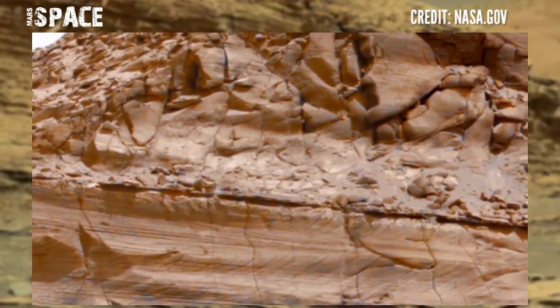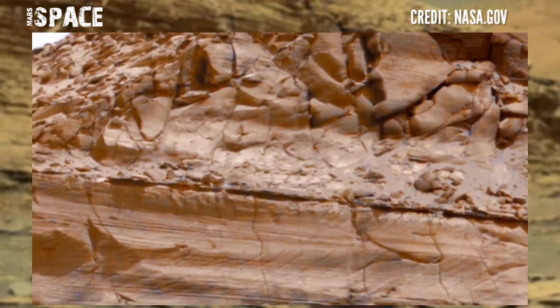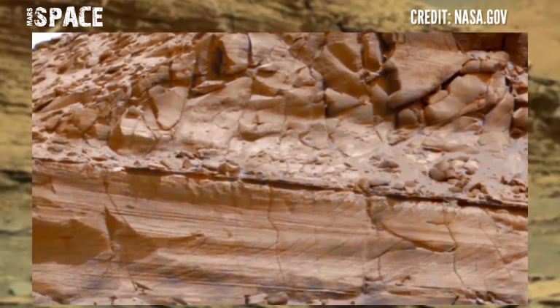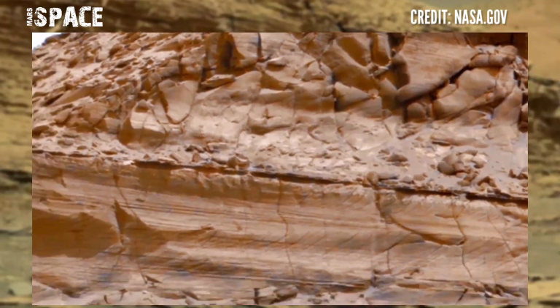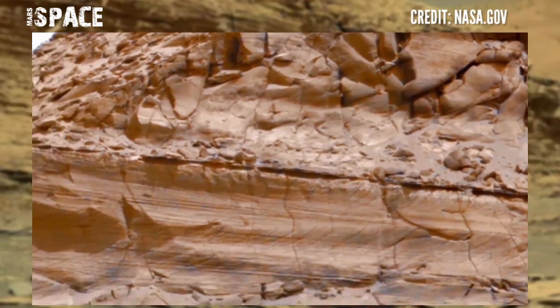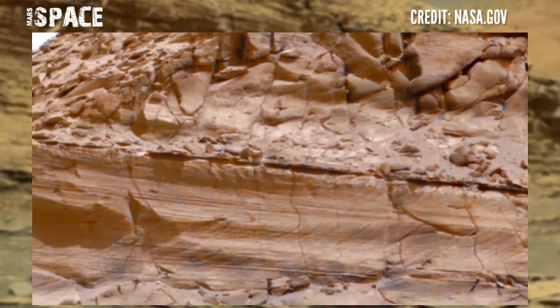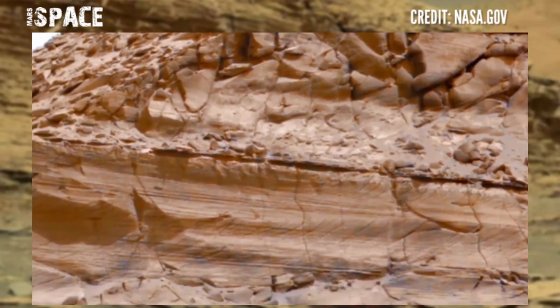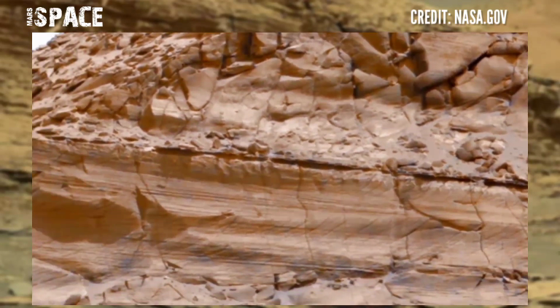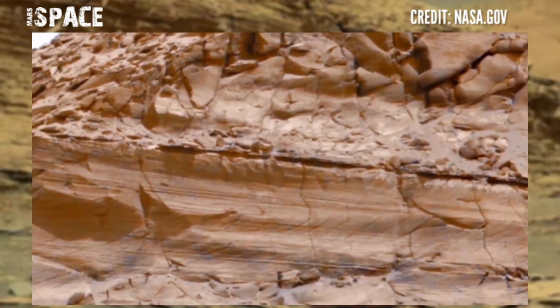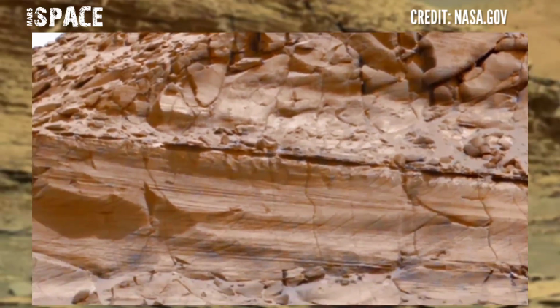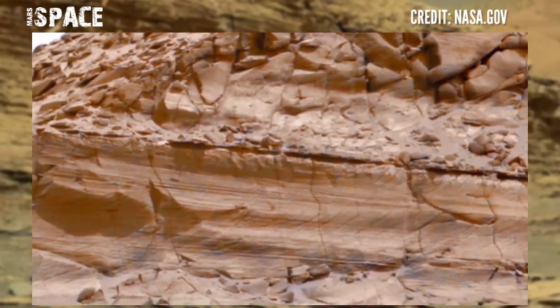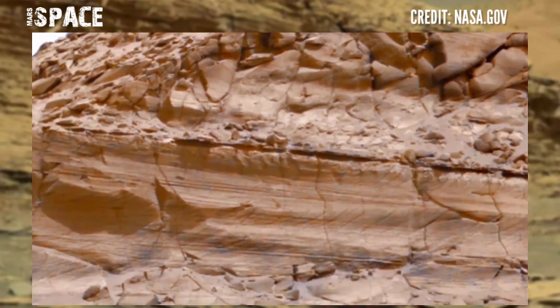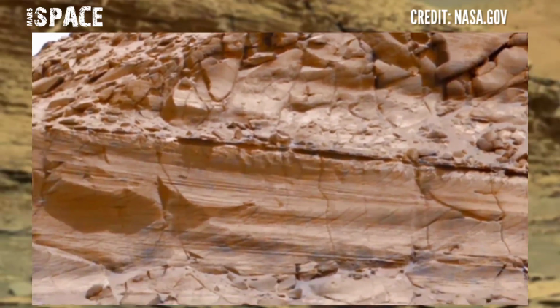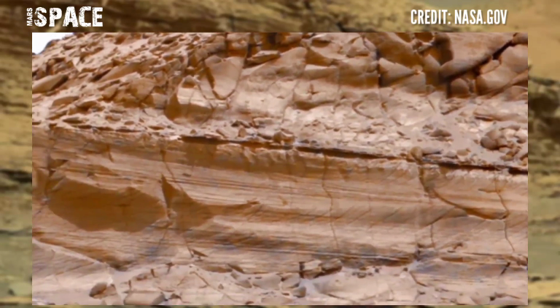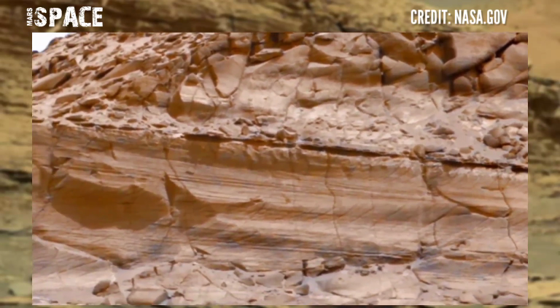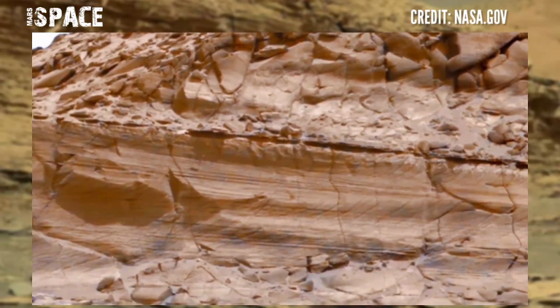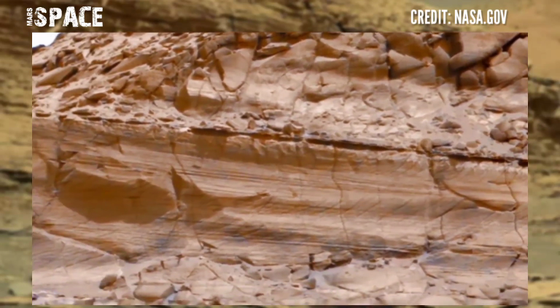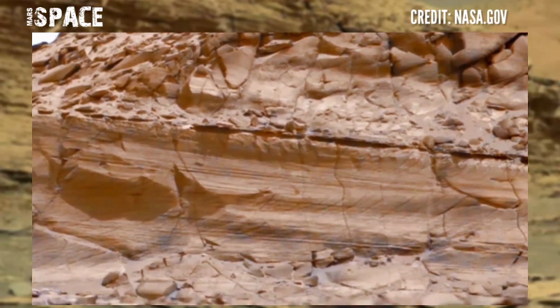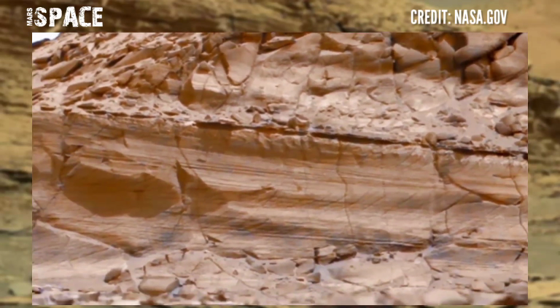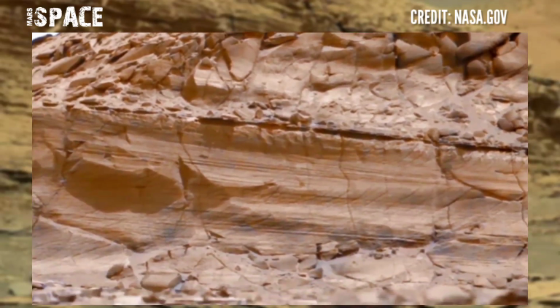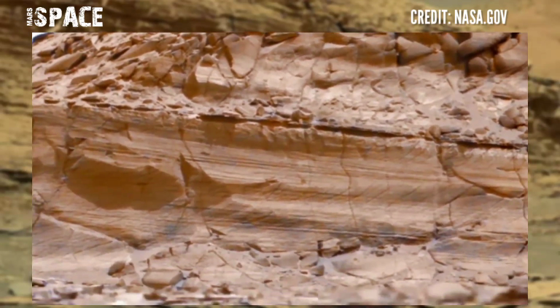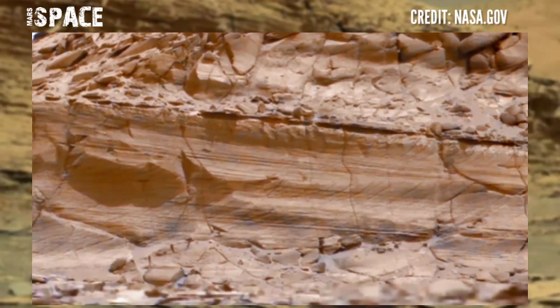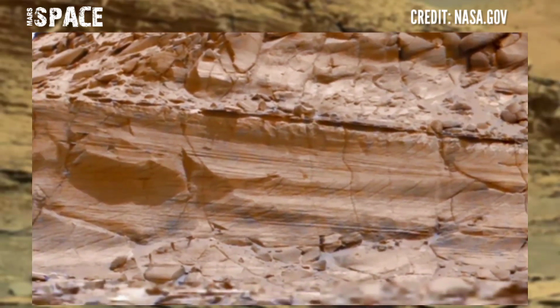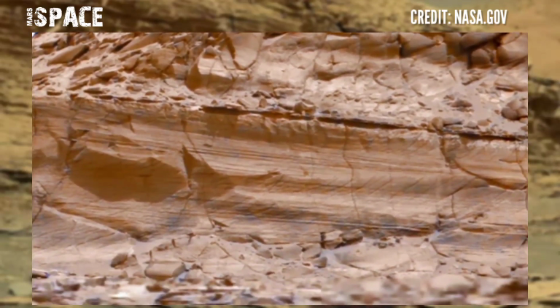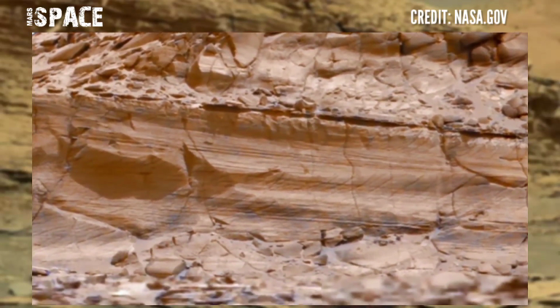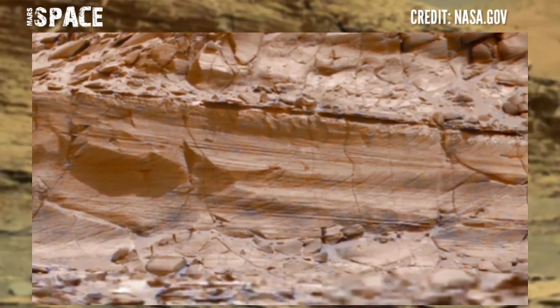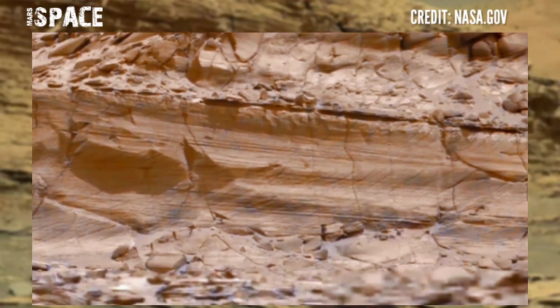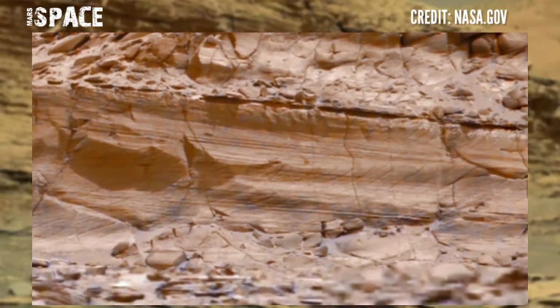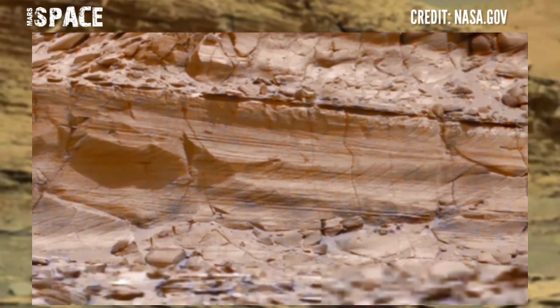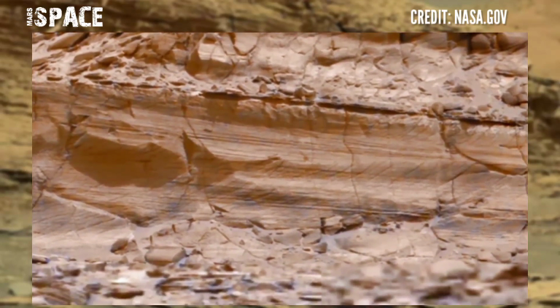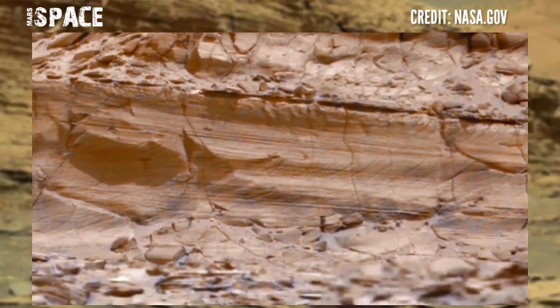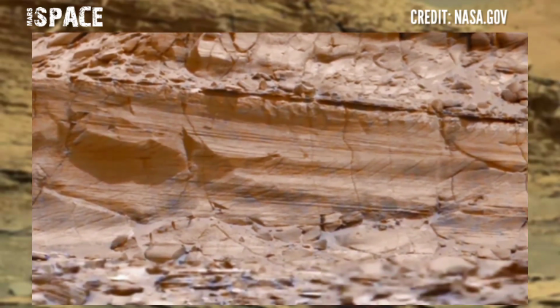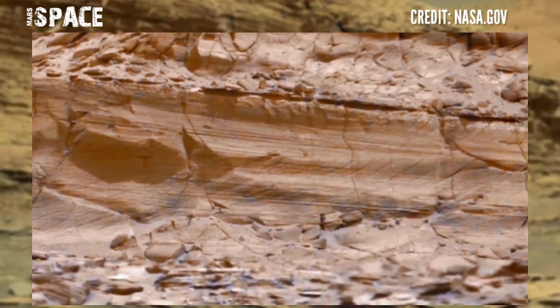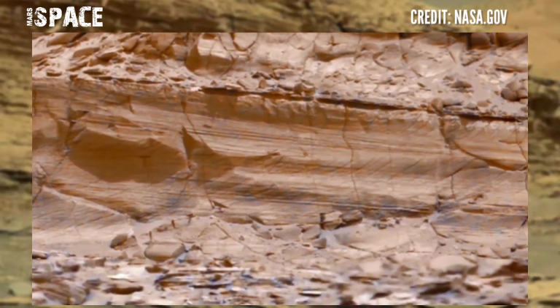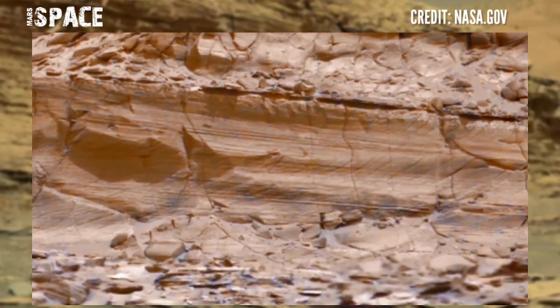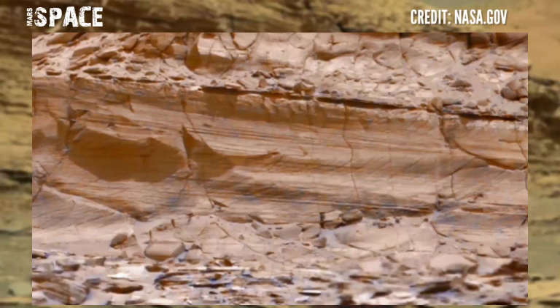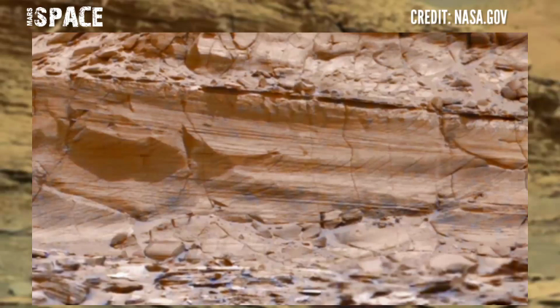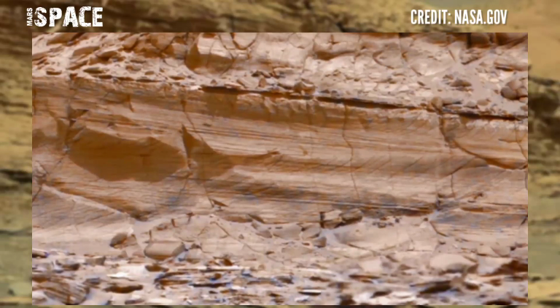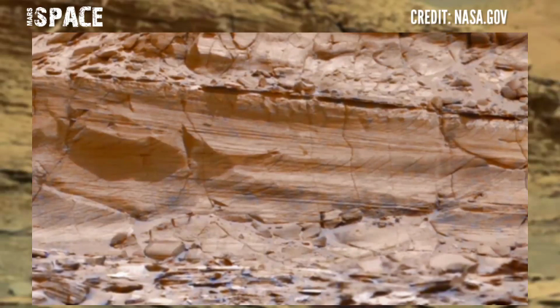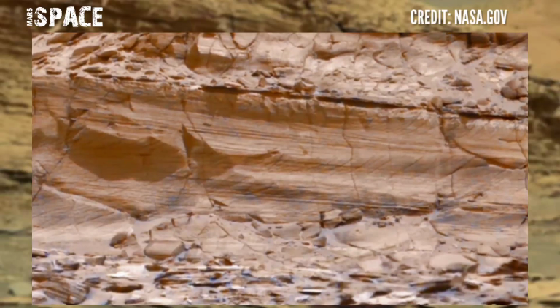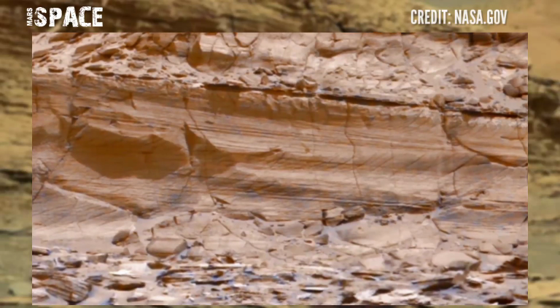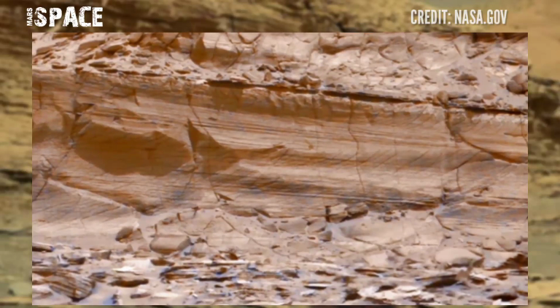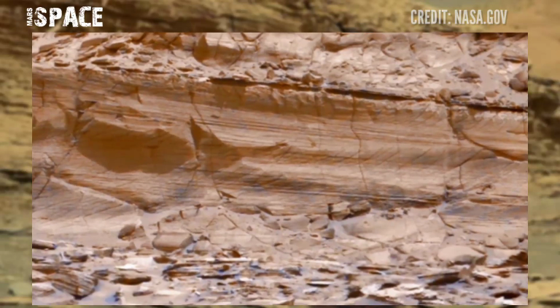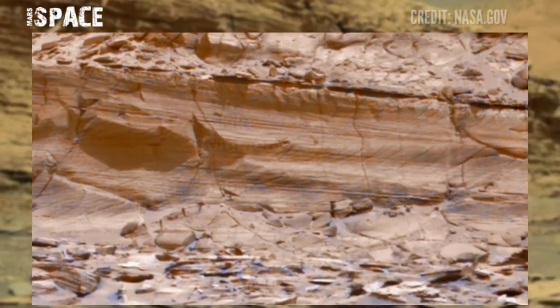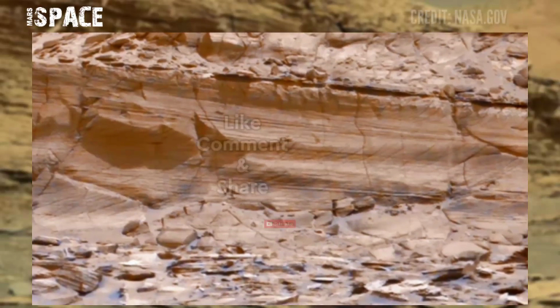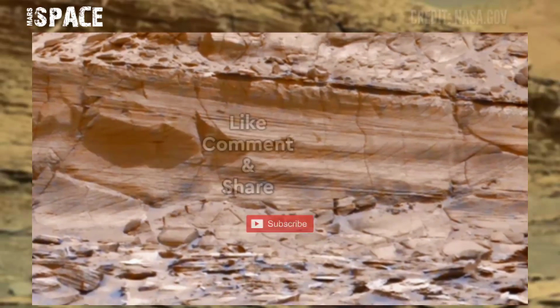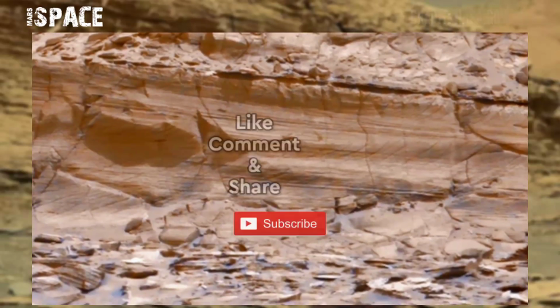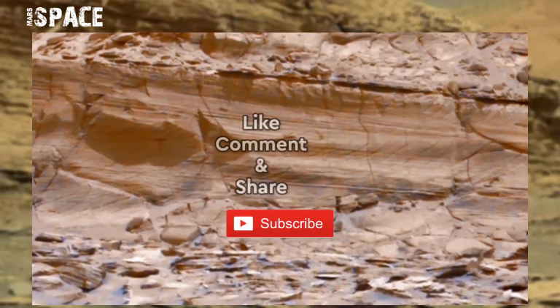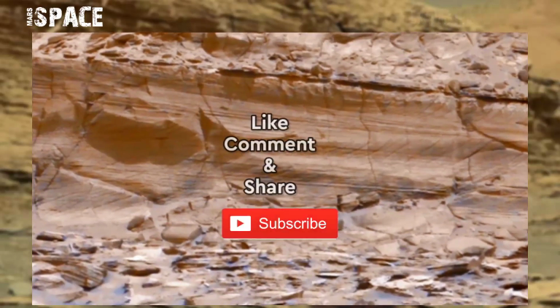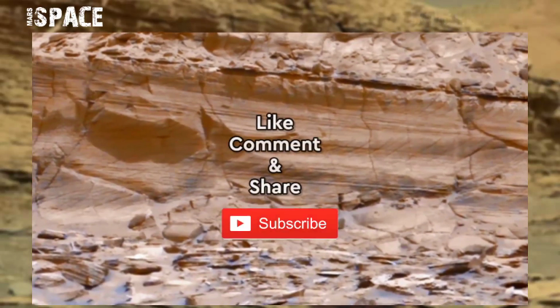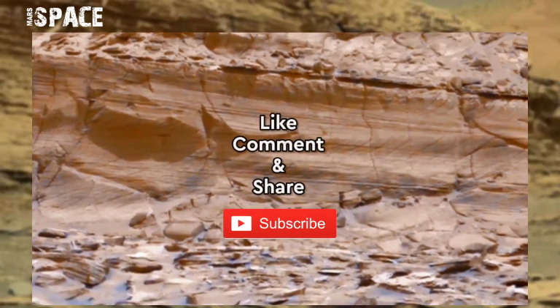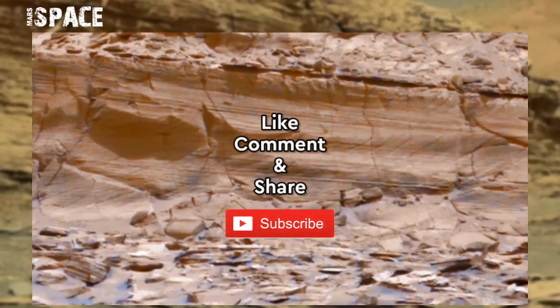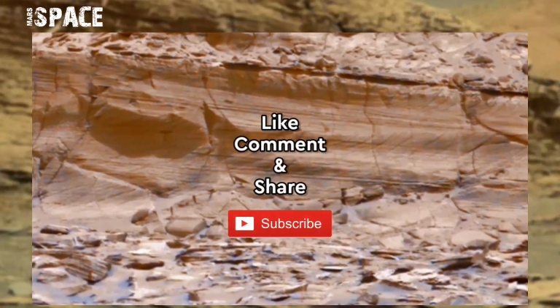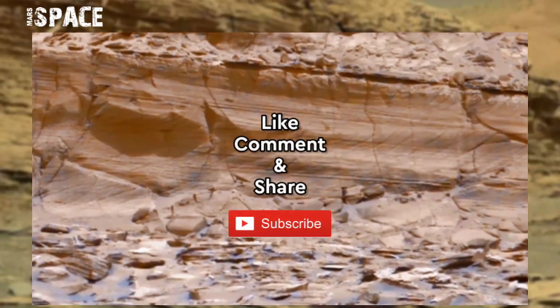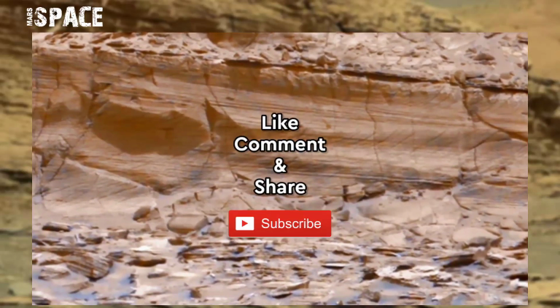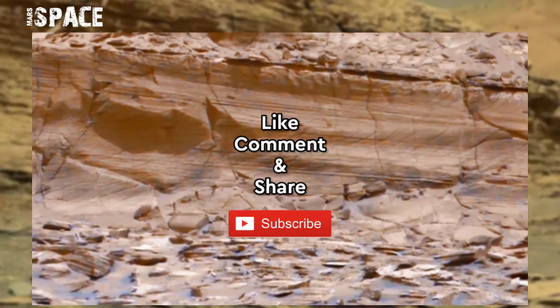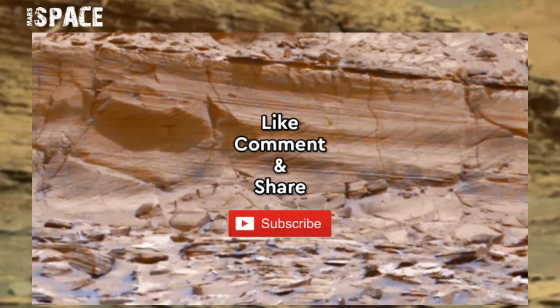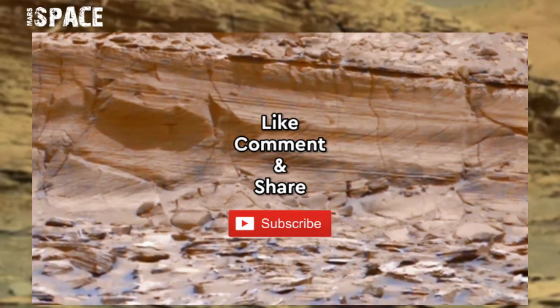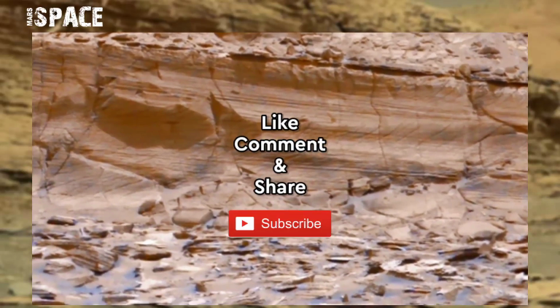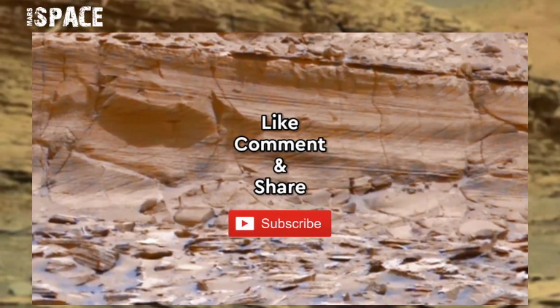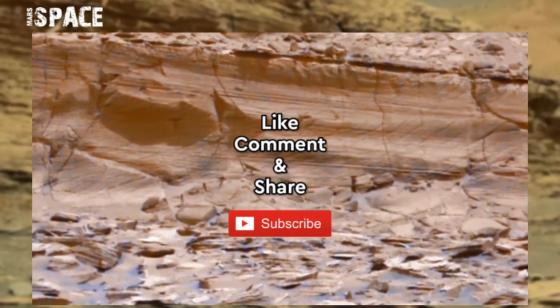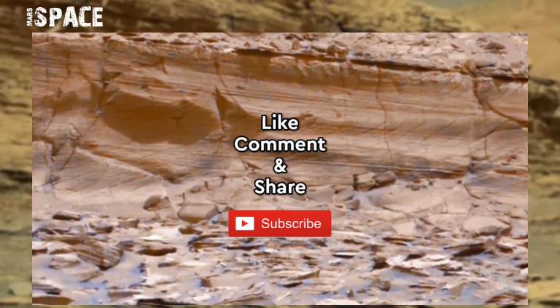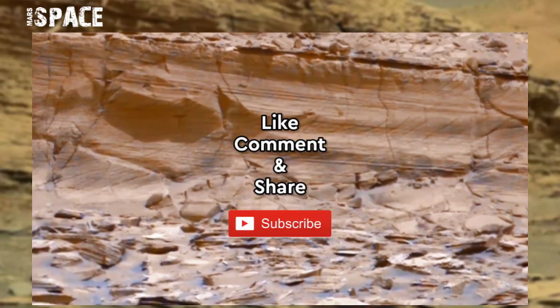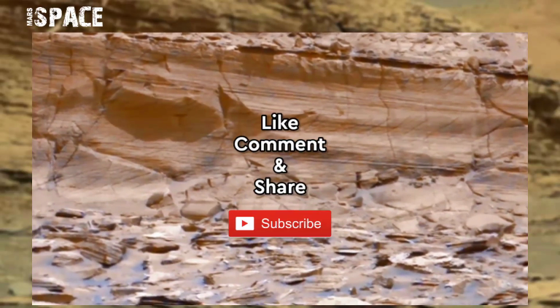If you liked my video, hit thumbs up and don't forget to share it with your friends. Stay connected with Mars Space — thanks for watching.